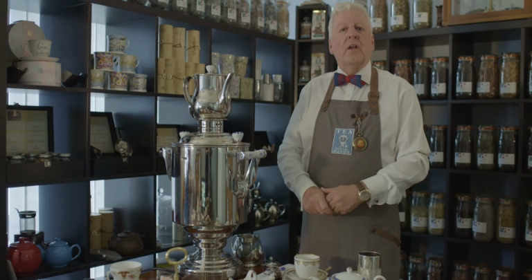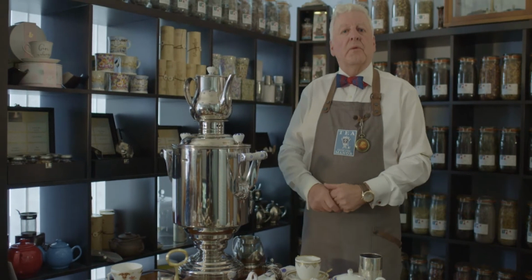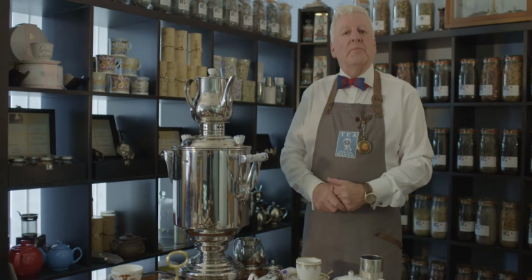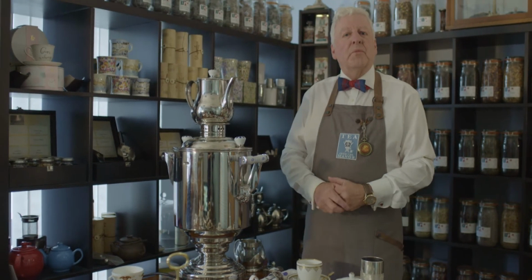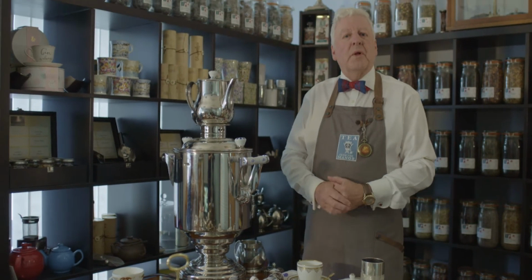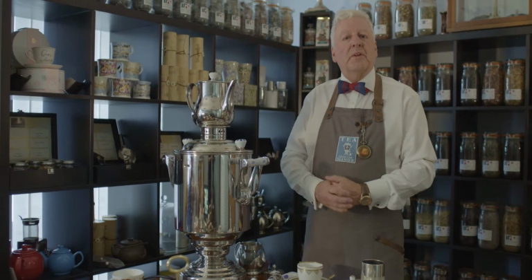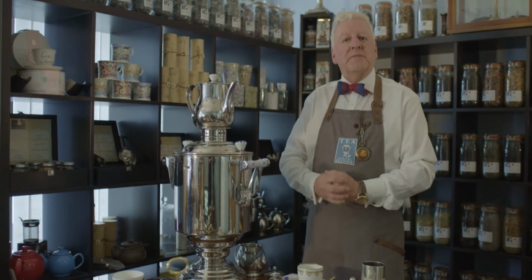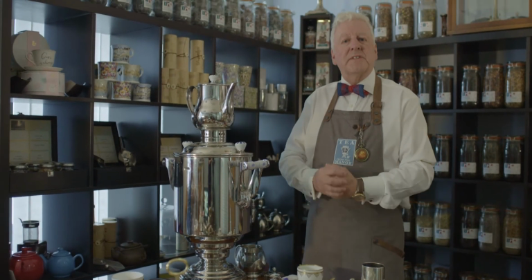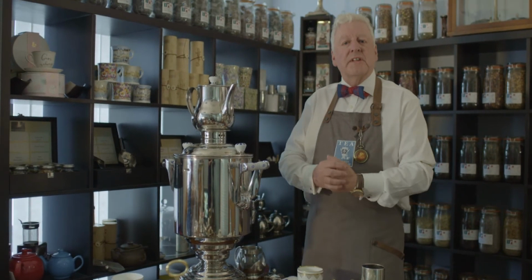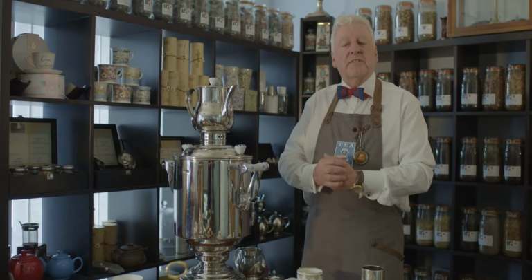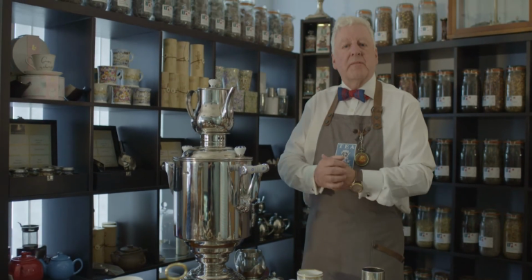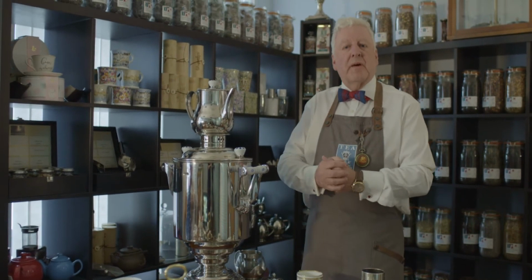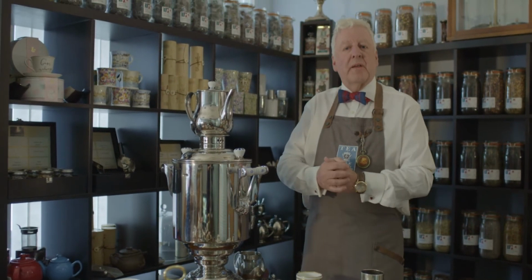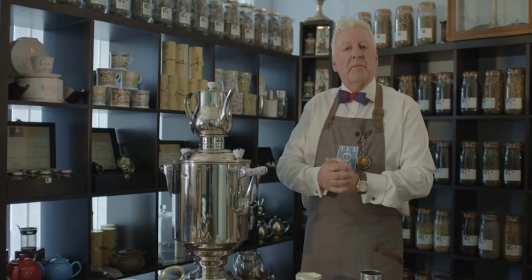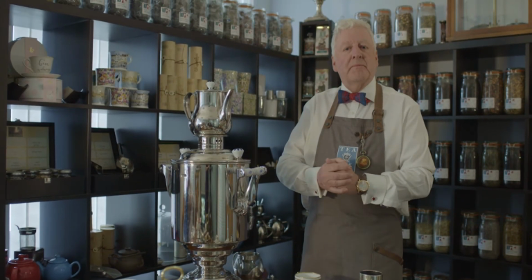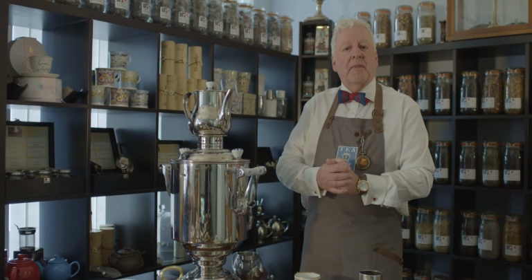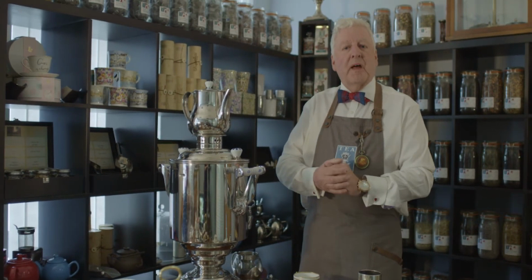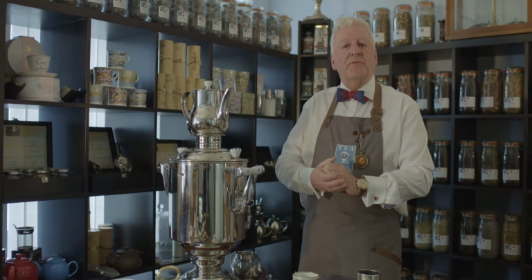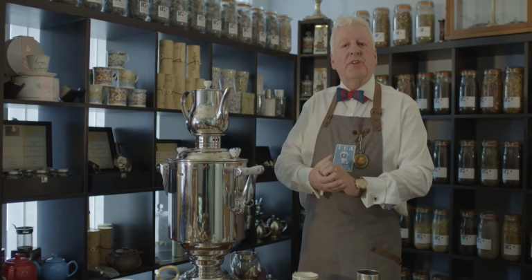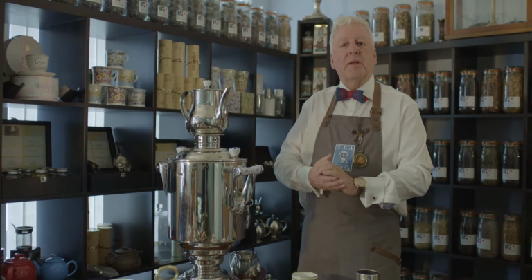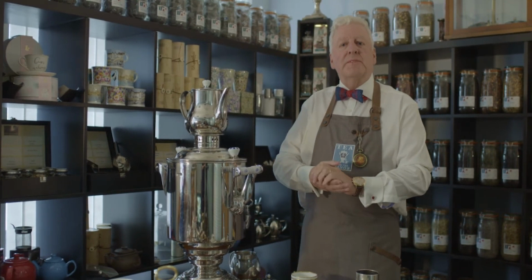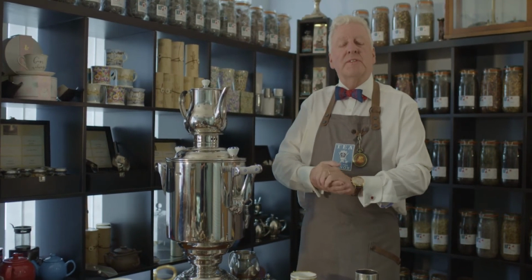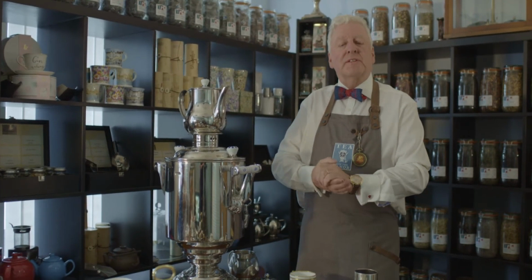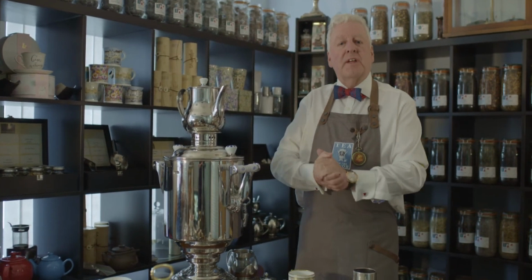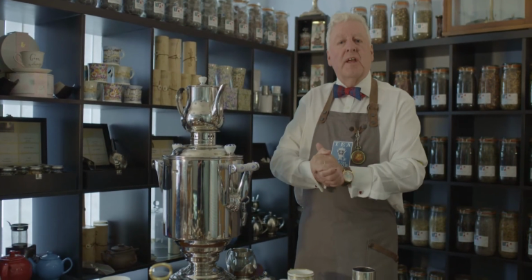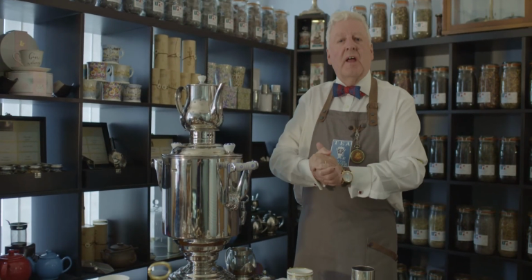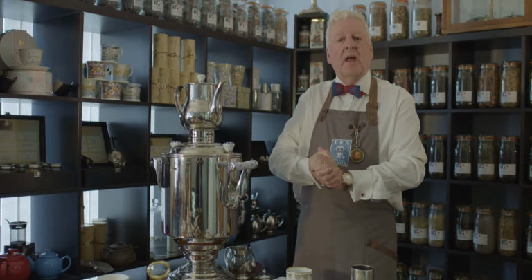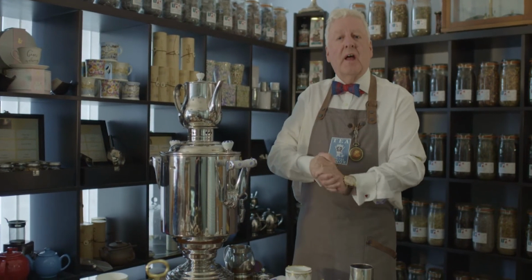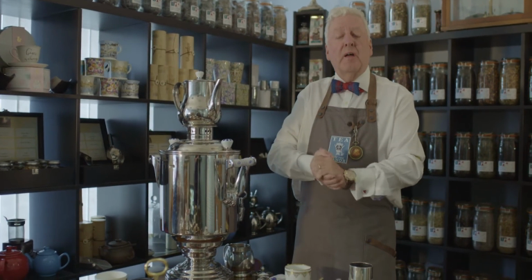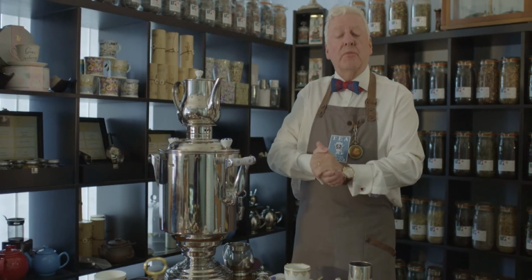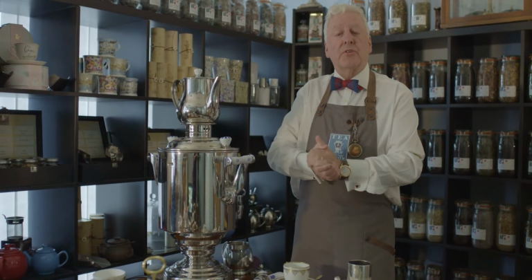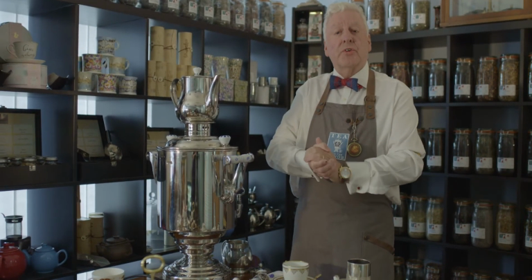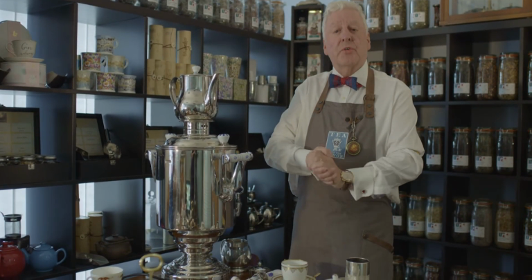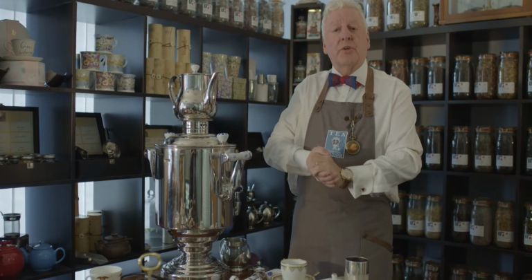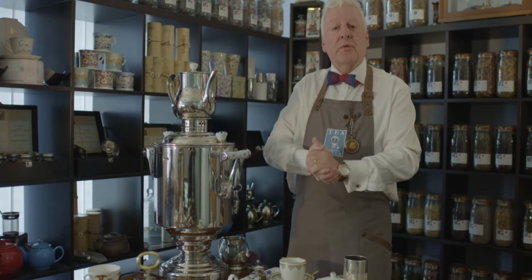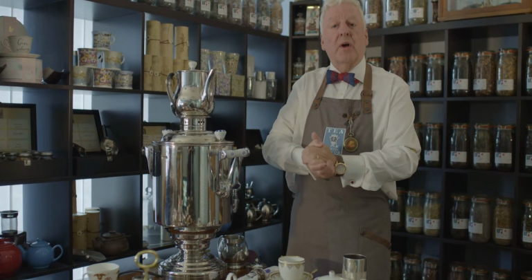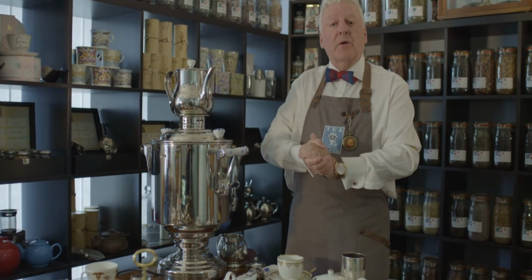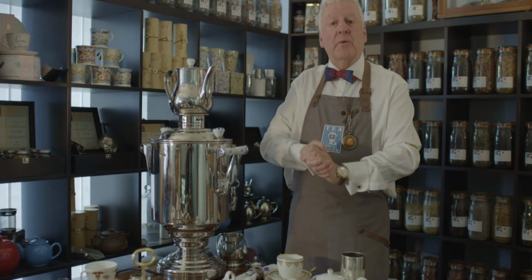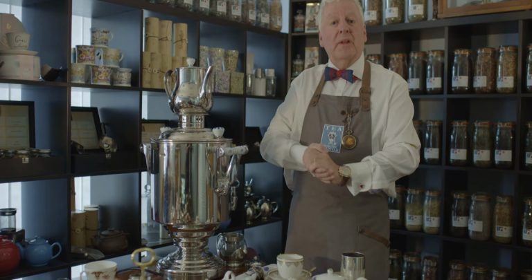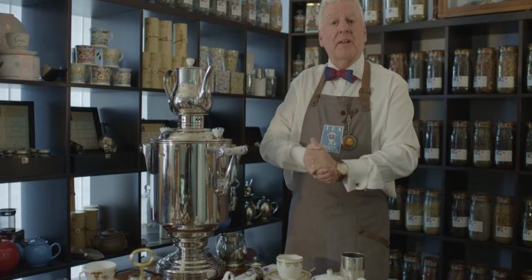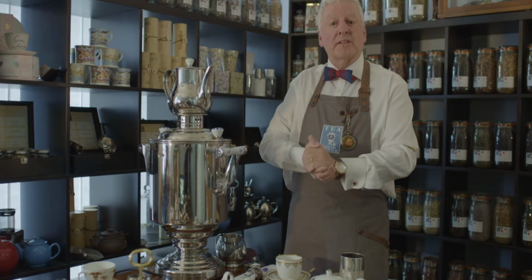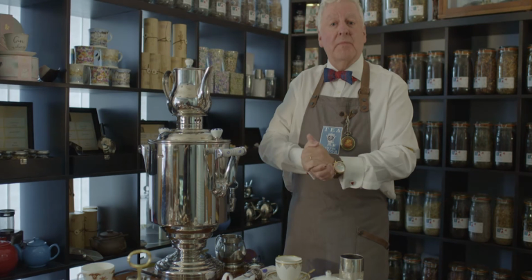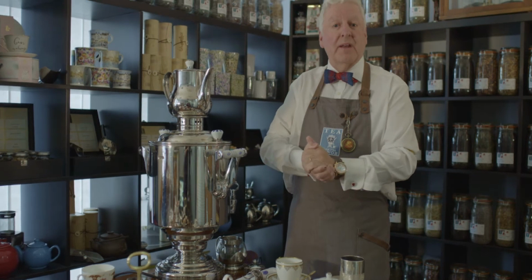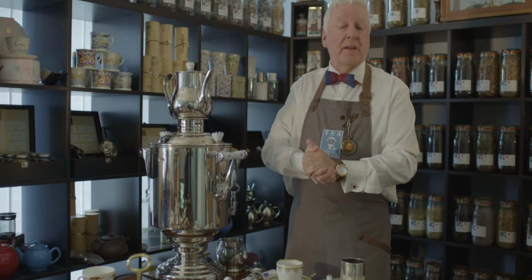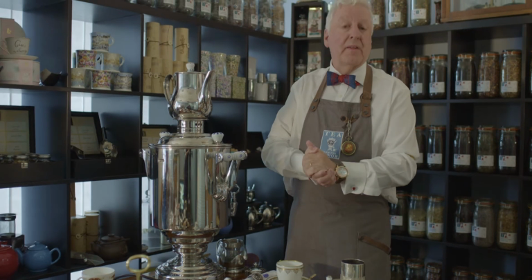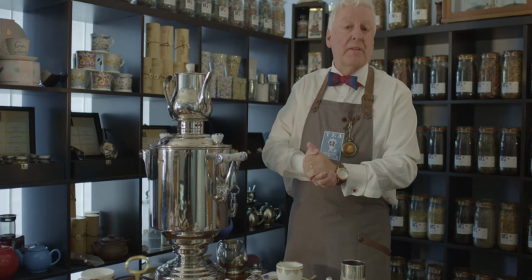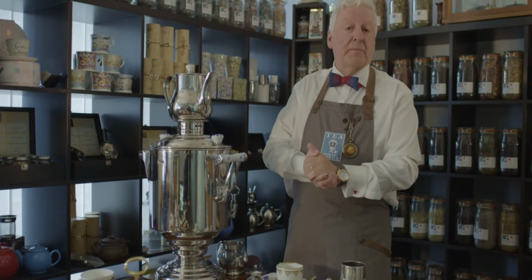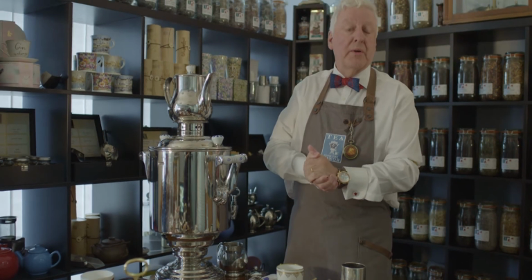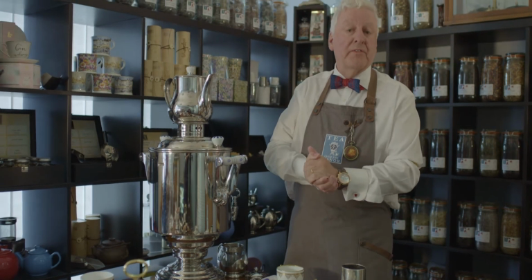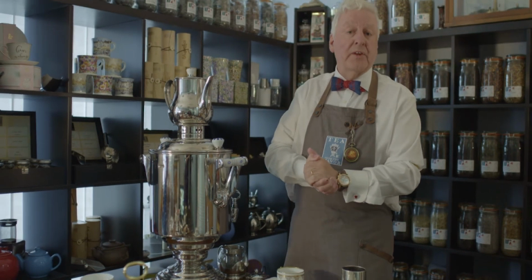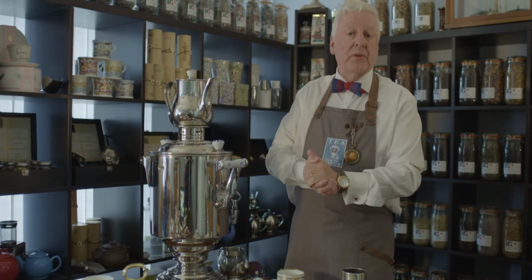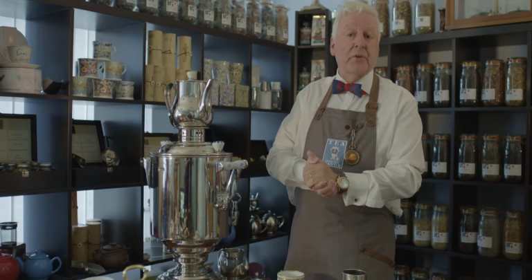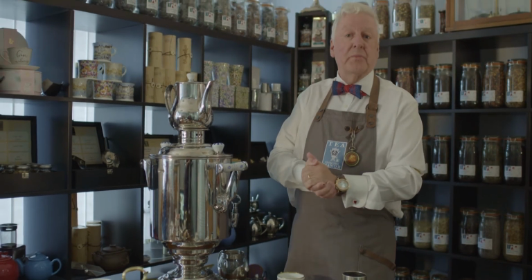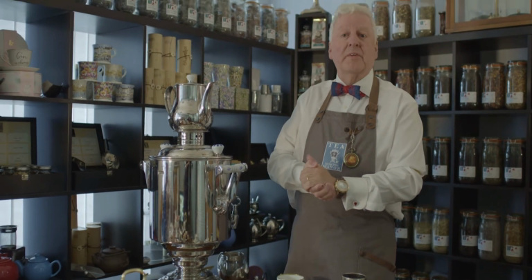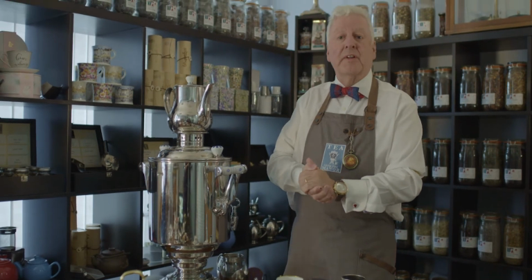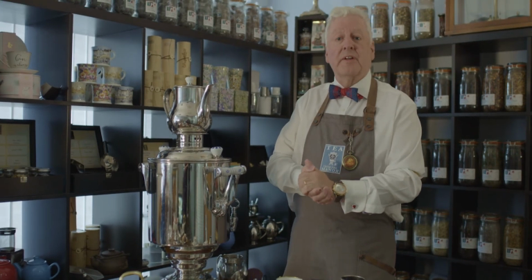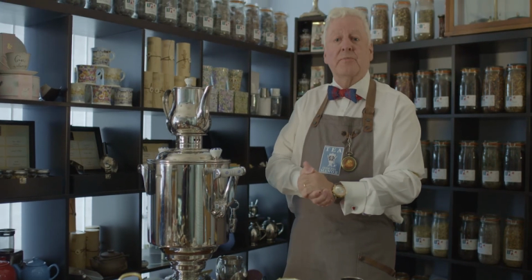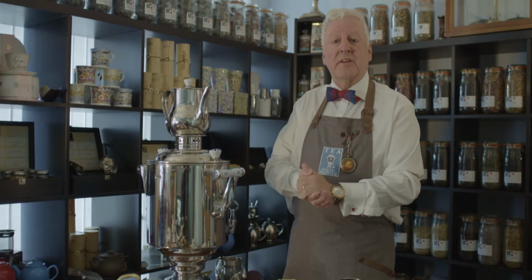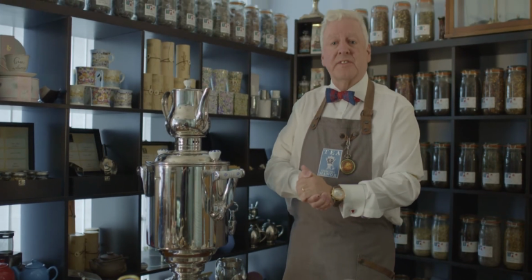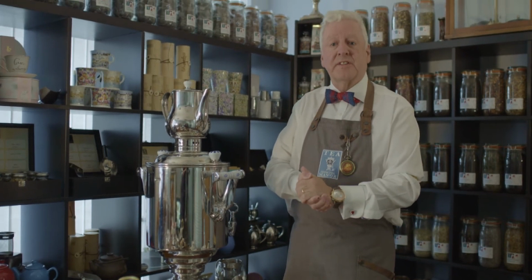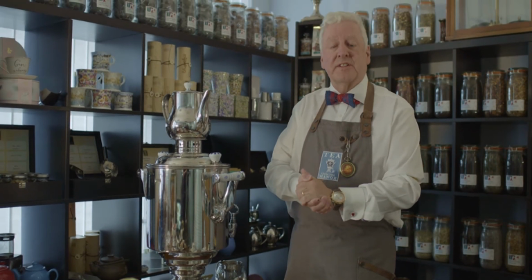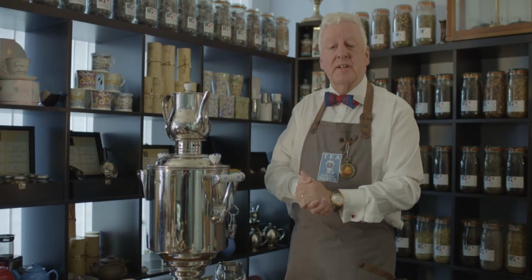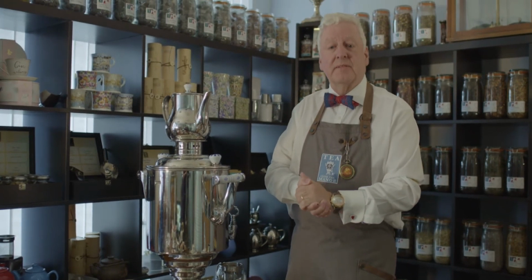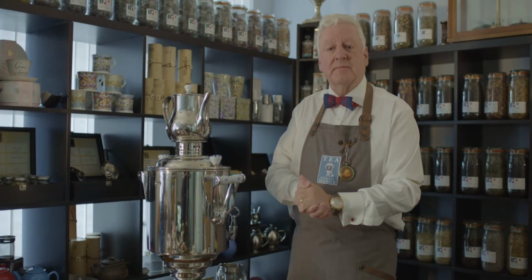Hello and welcome to Tea from the Manor. I'm James and today I'm going to show you how we like to make the perfect cup of English breakfast tea.